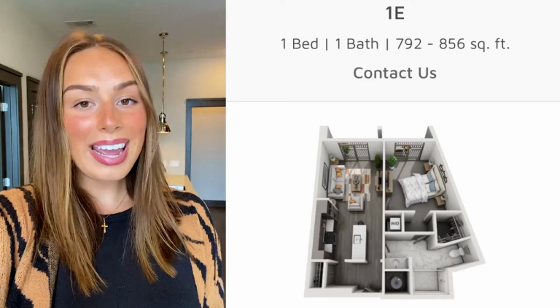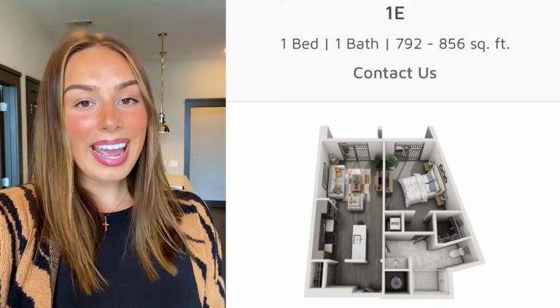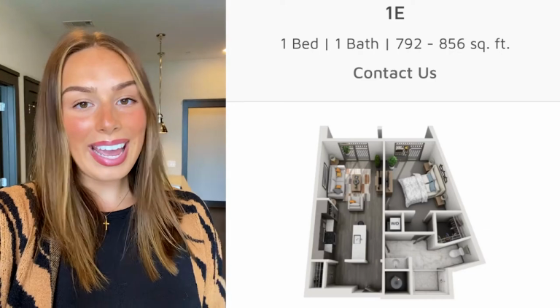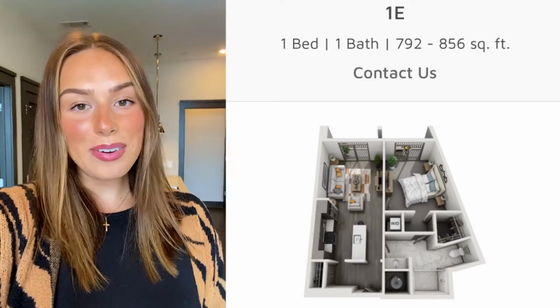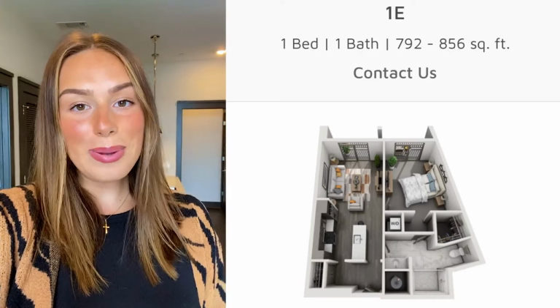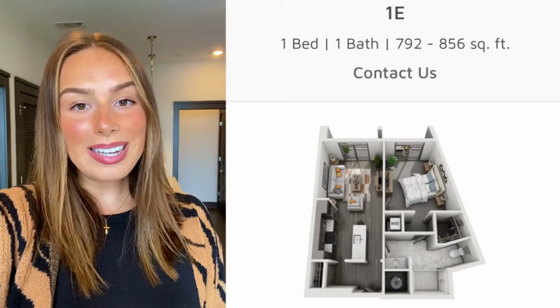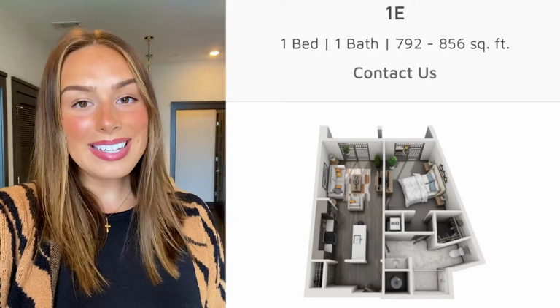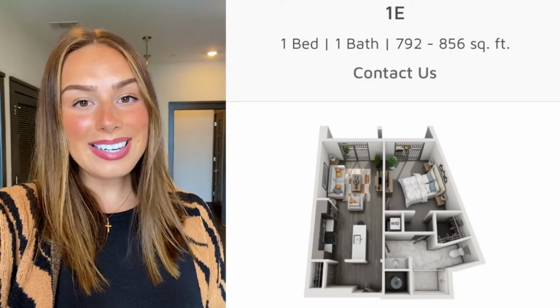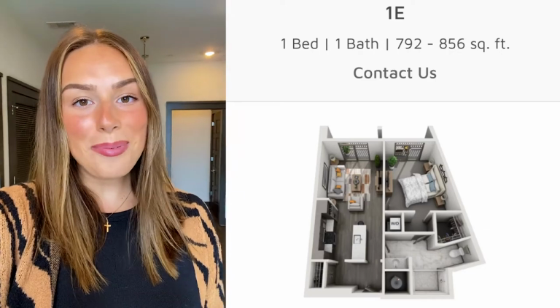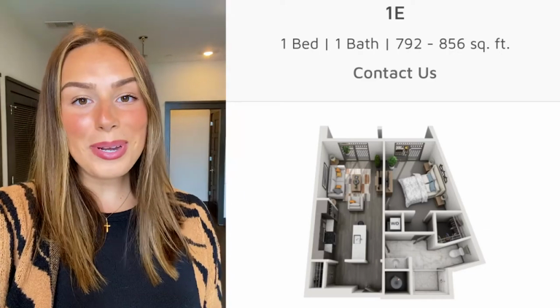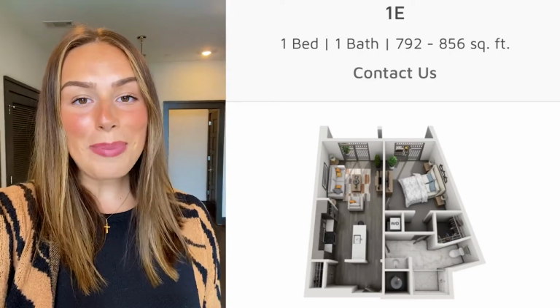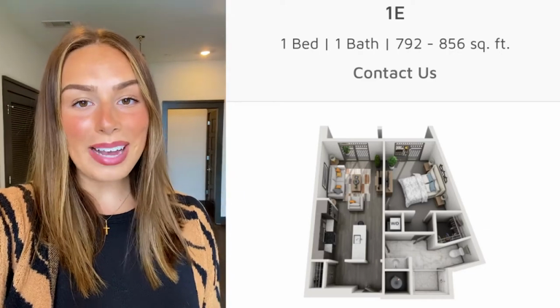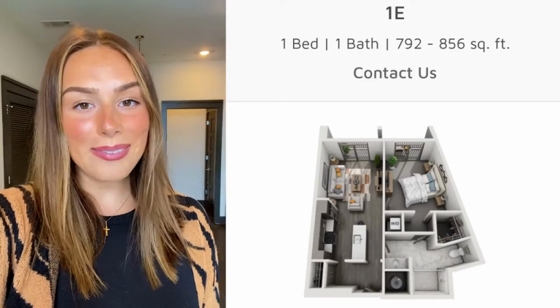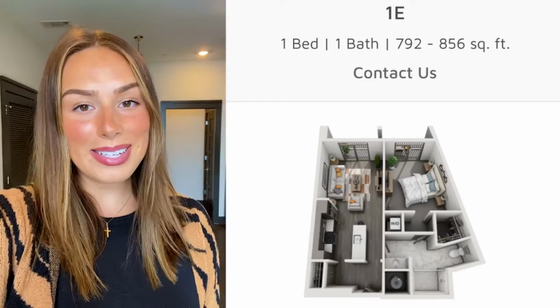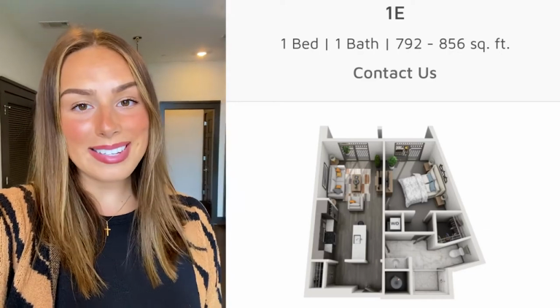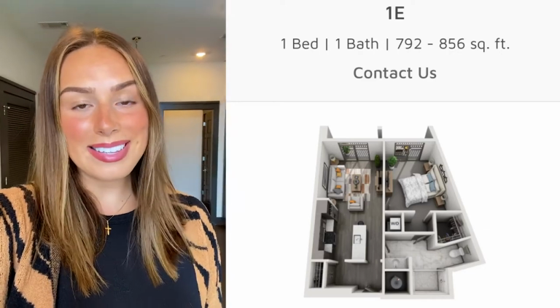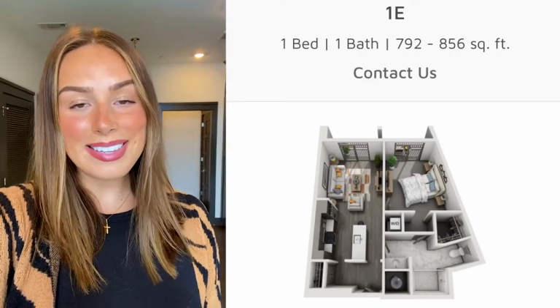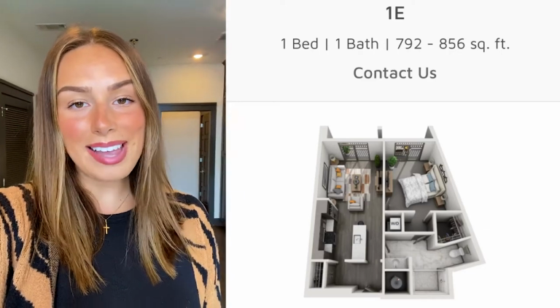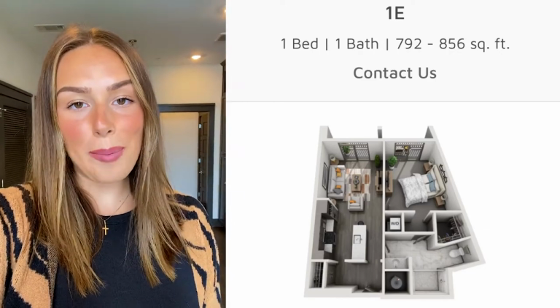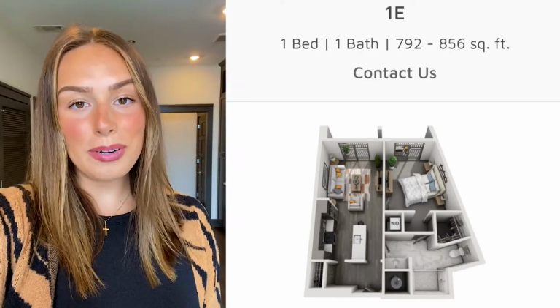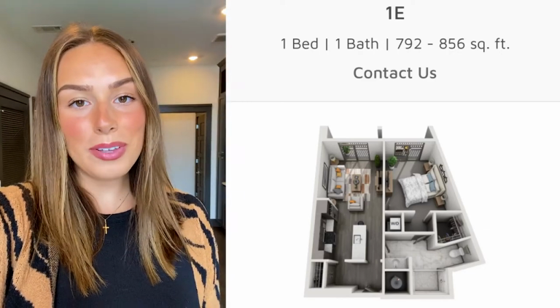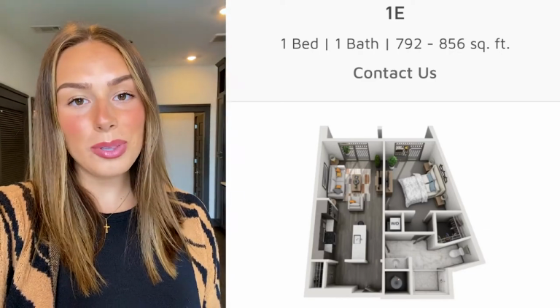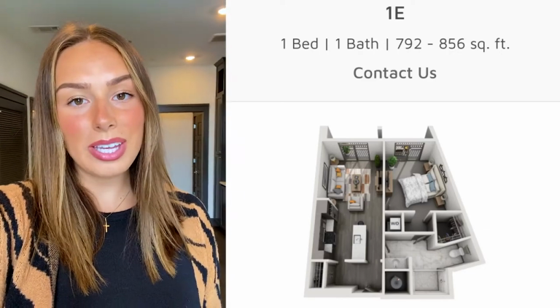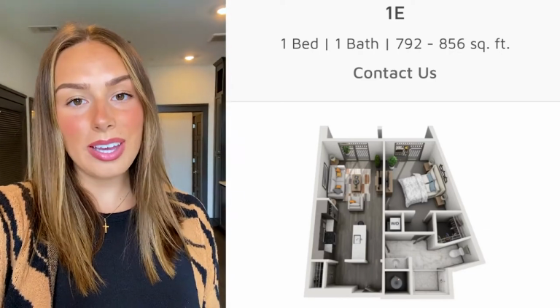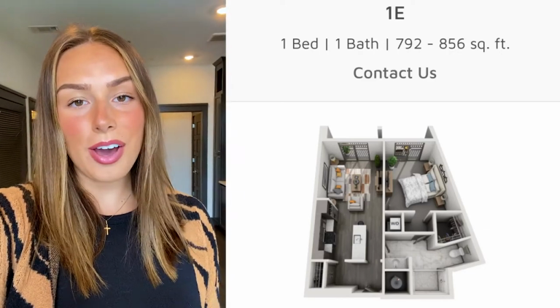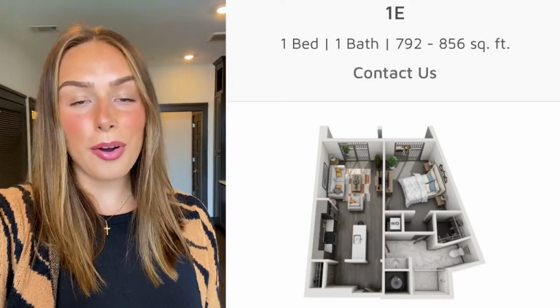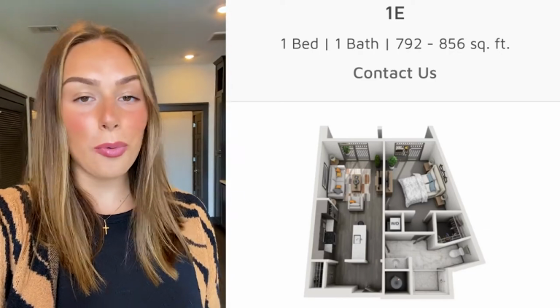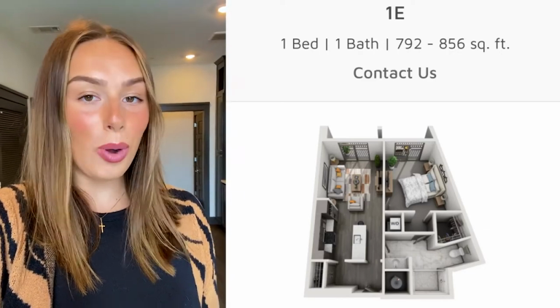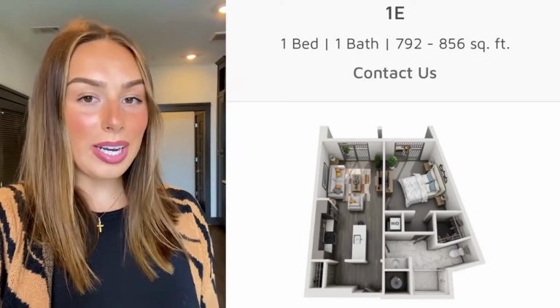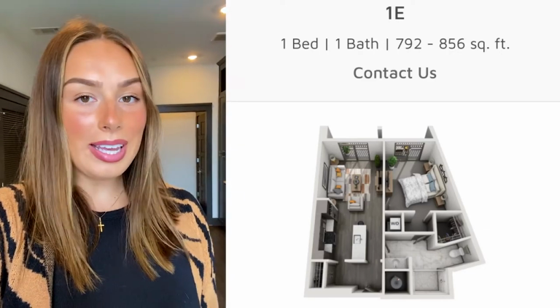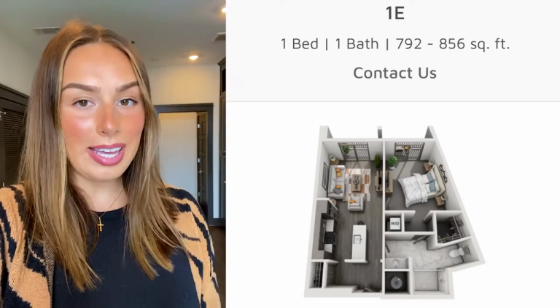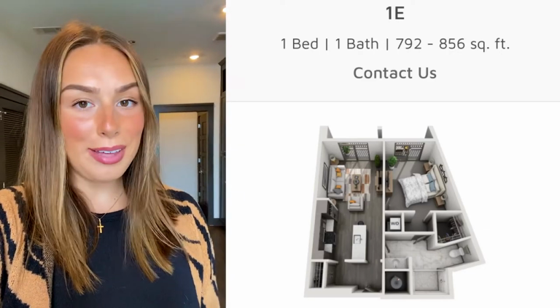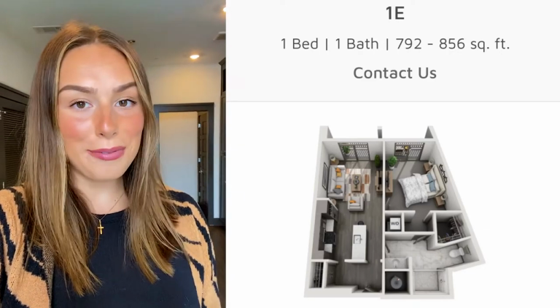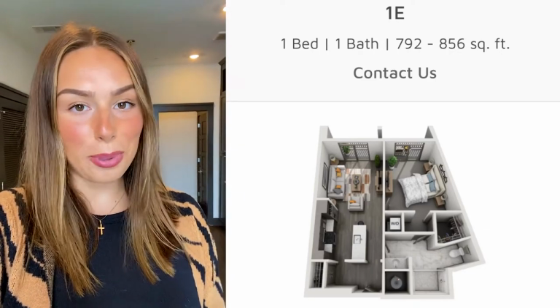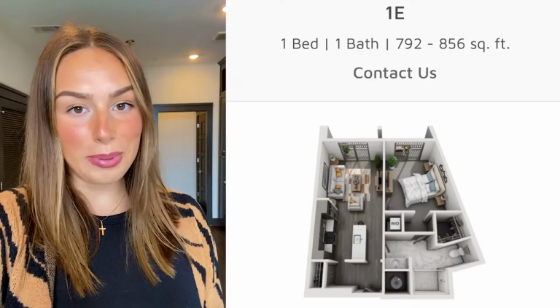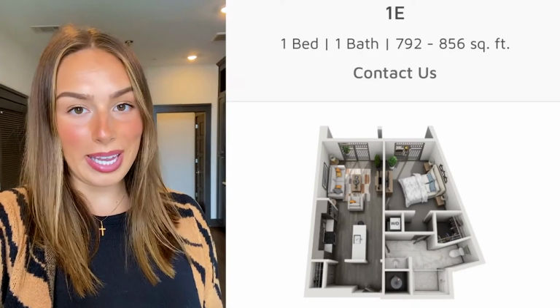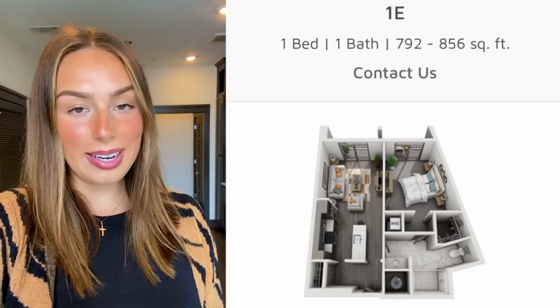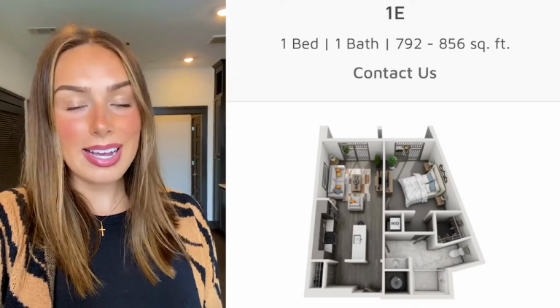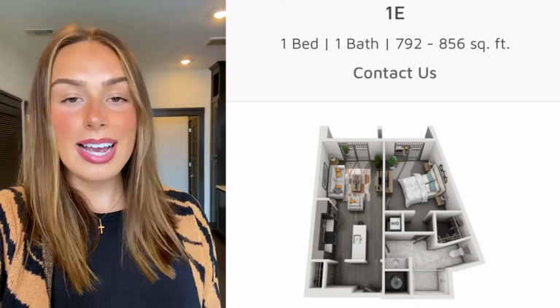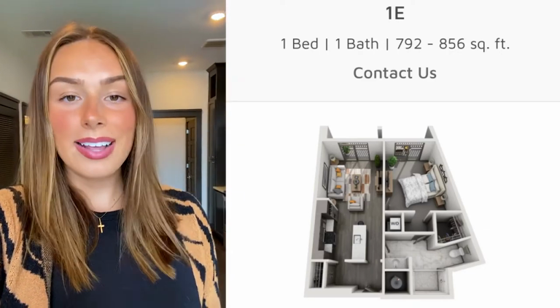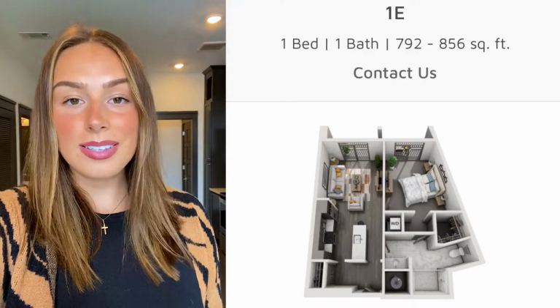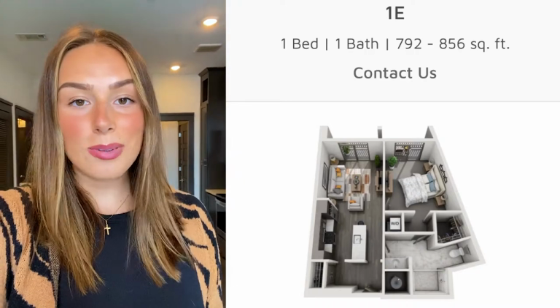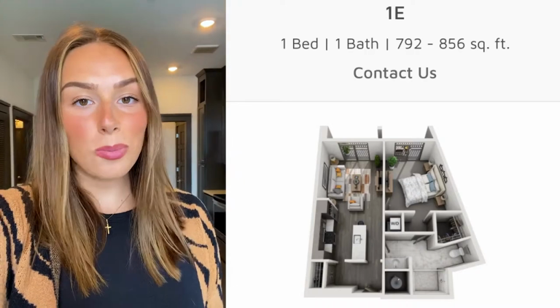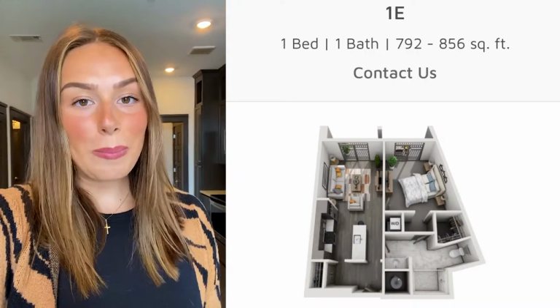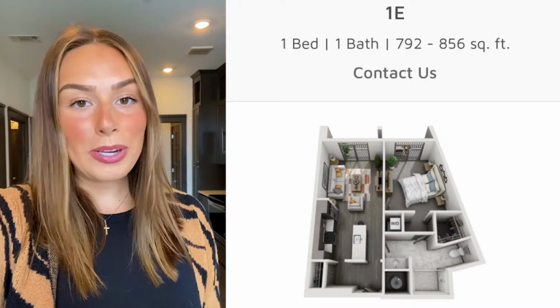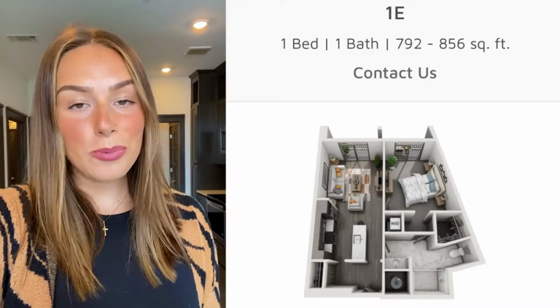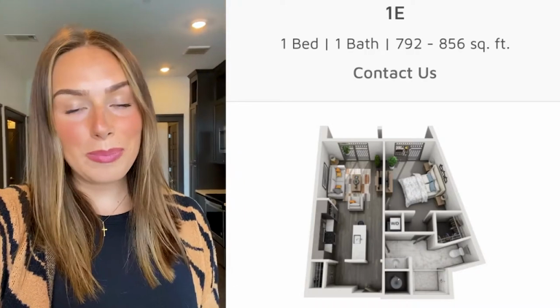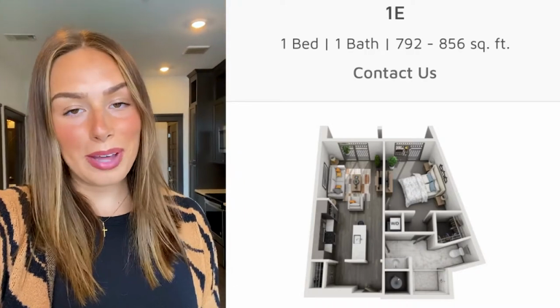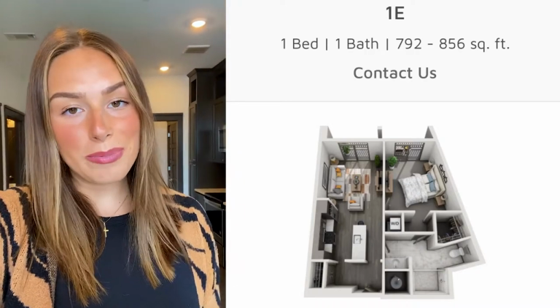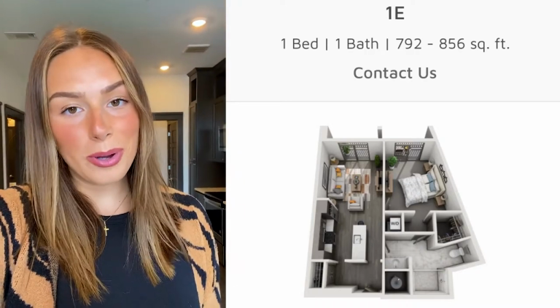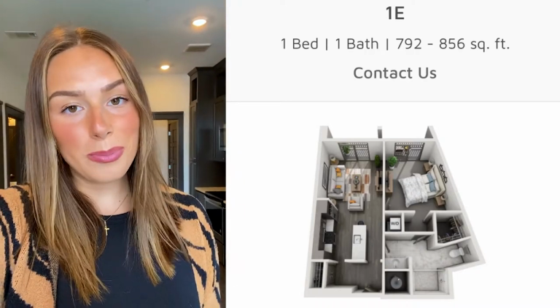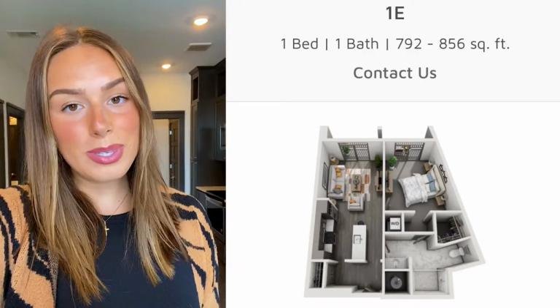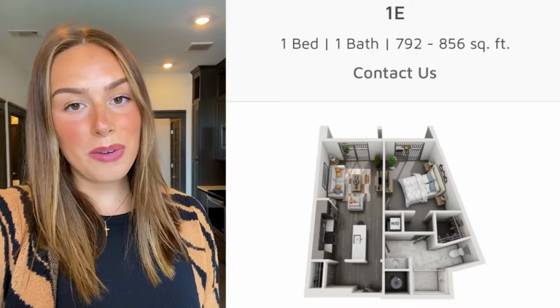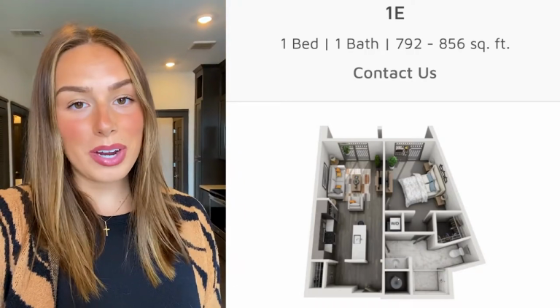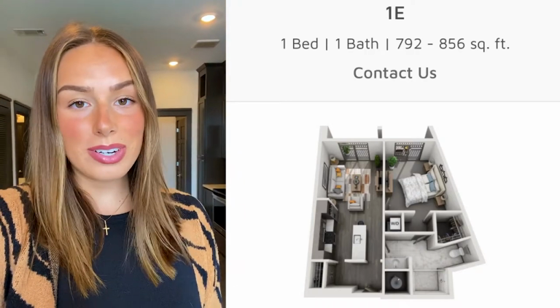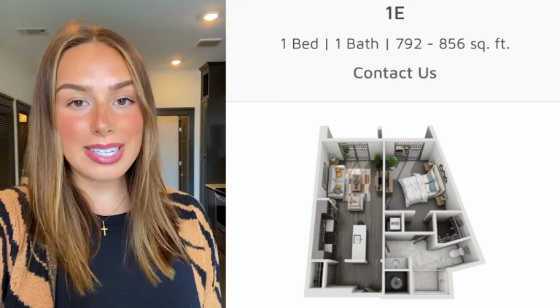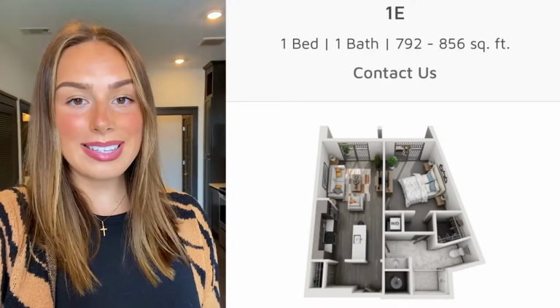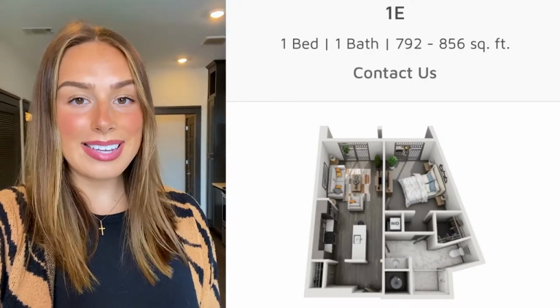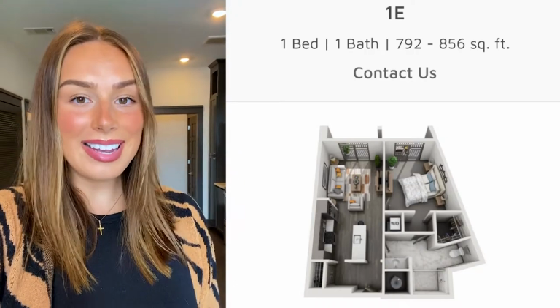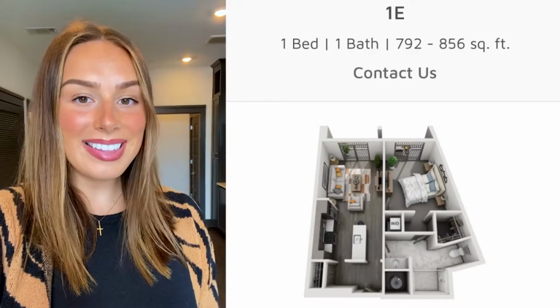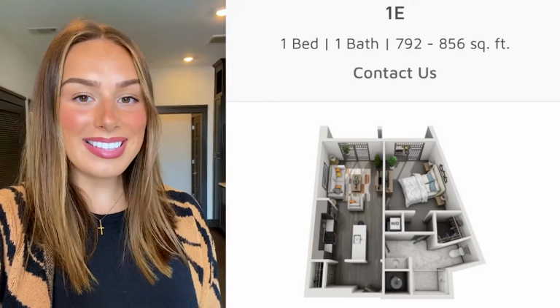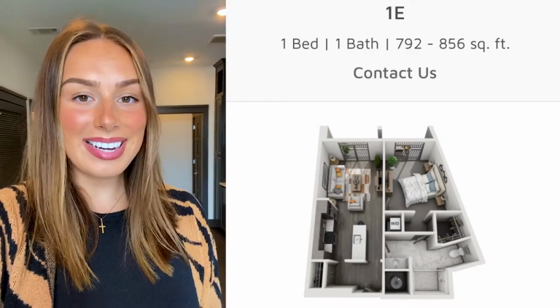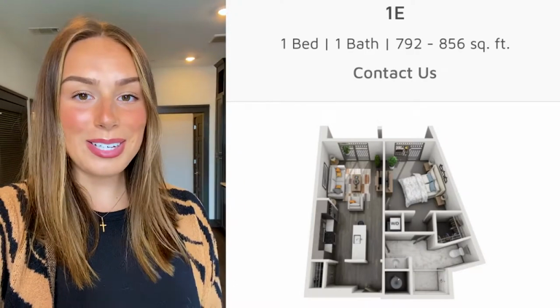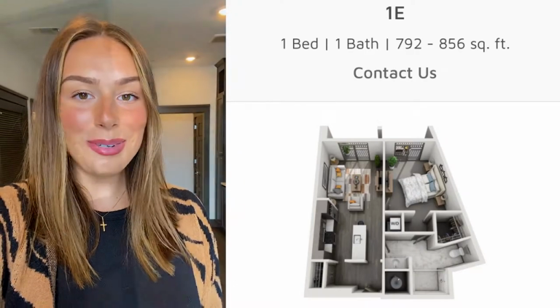Hey everybody, today we are back at Residences at Capitol View looking at our 1E floor plan. This is a one-bedroom, one-bathroom home, so if you're interested in seeing it, then stay tuned.